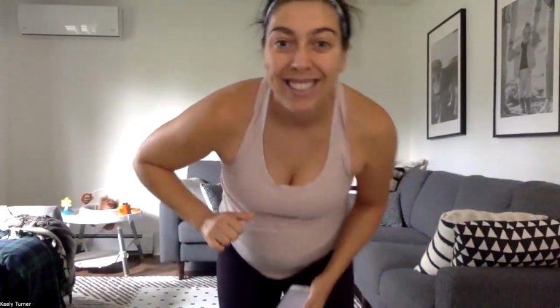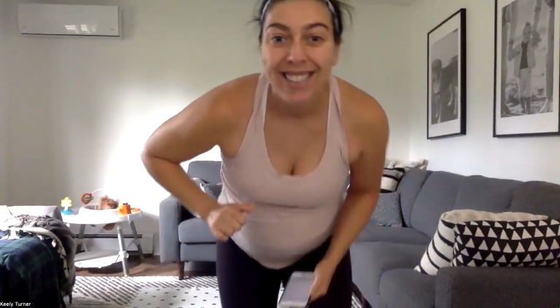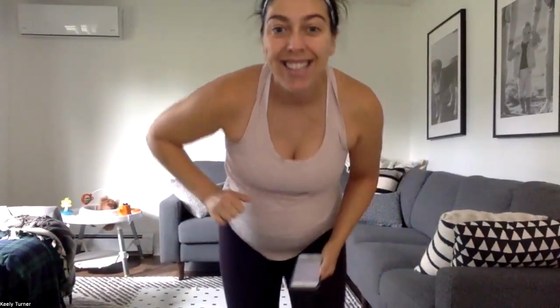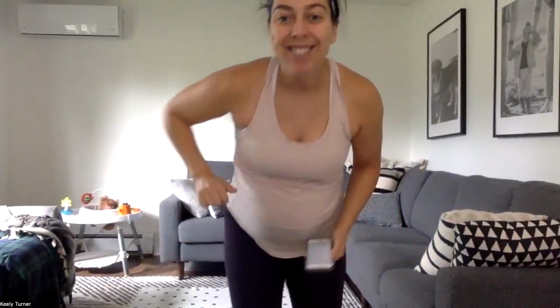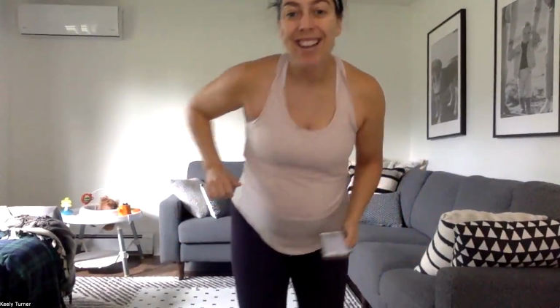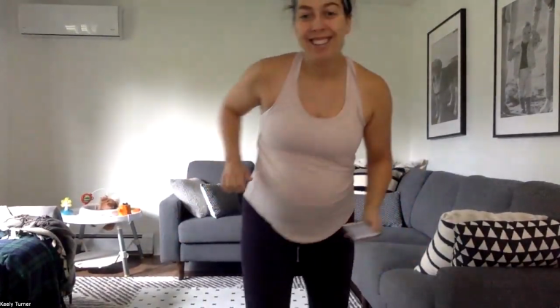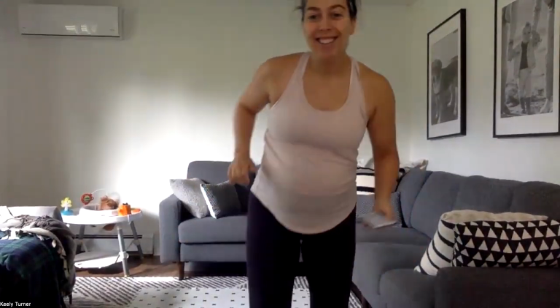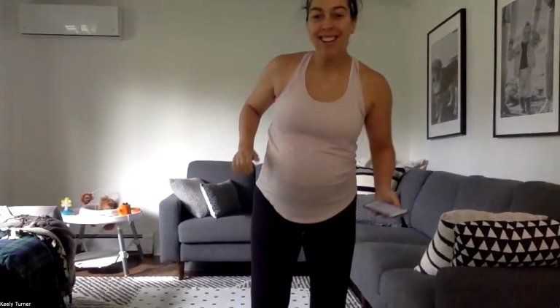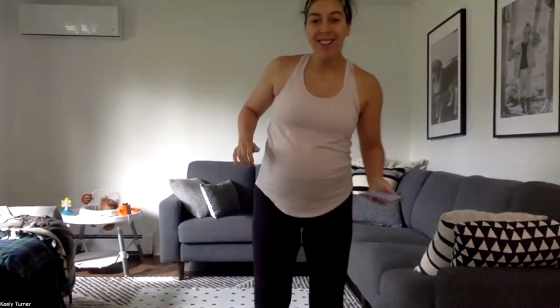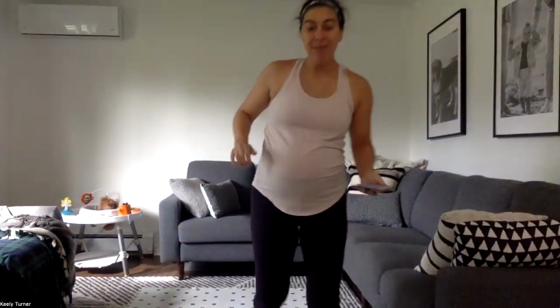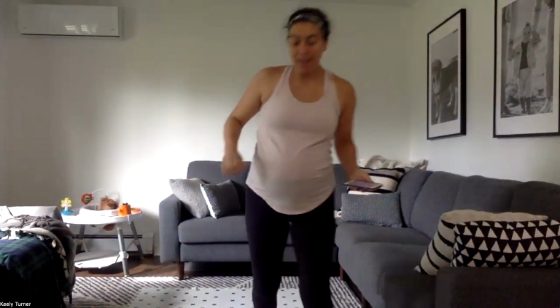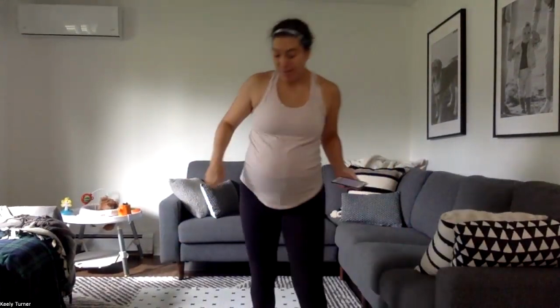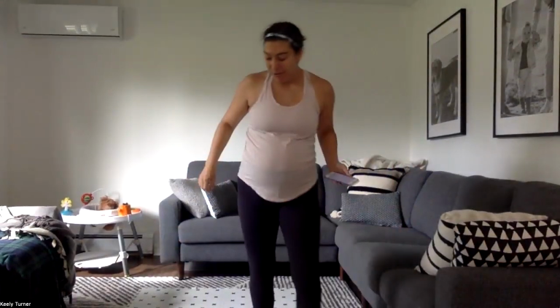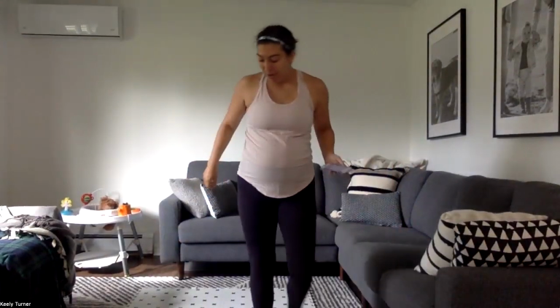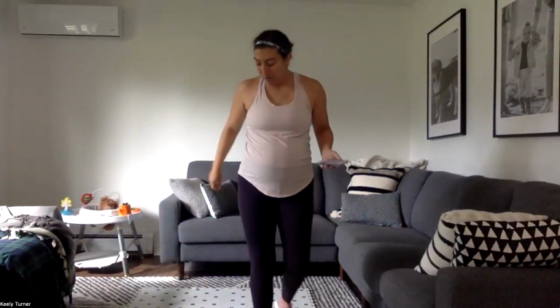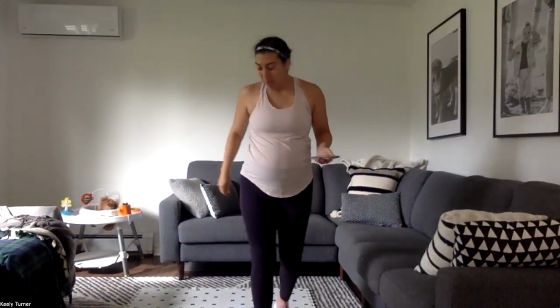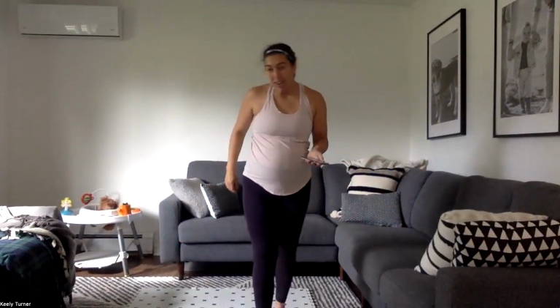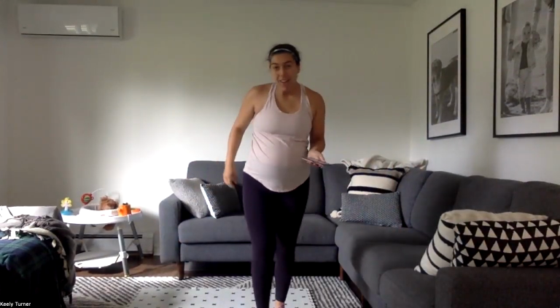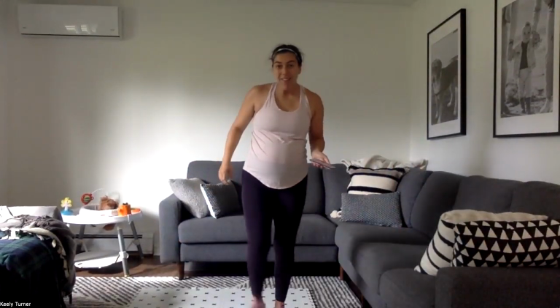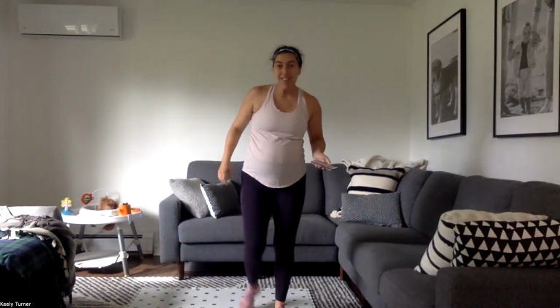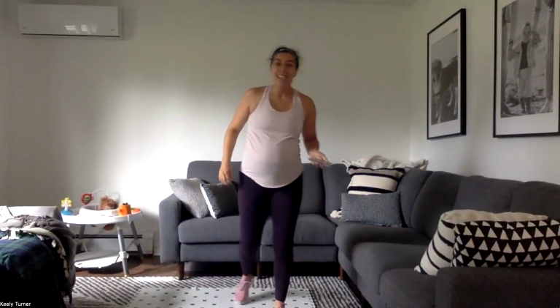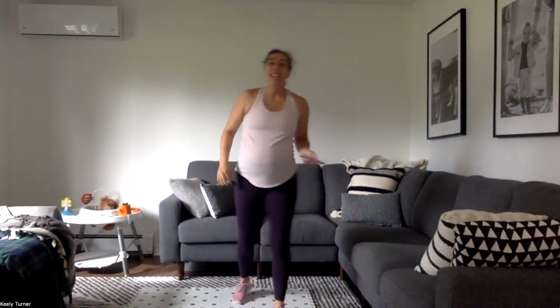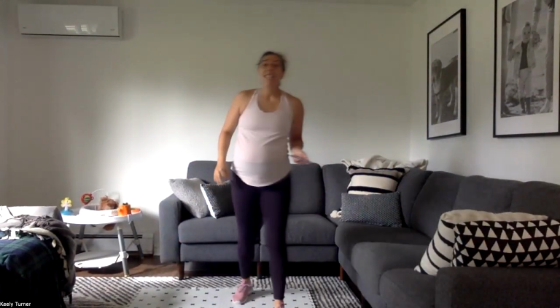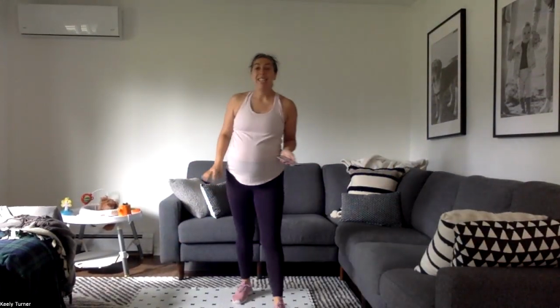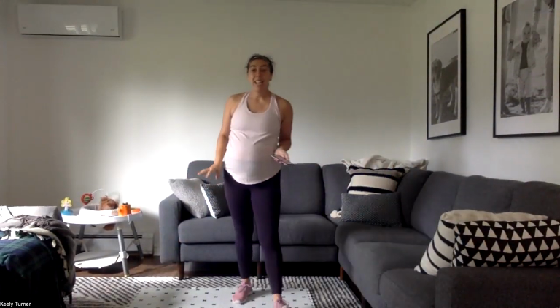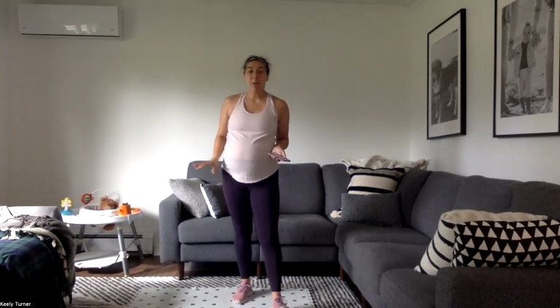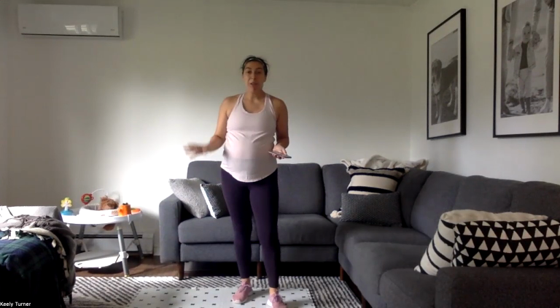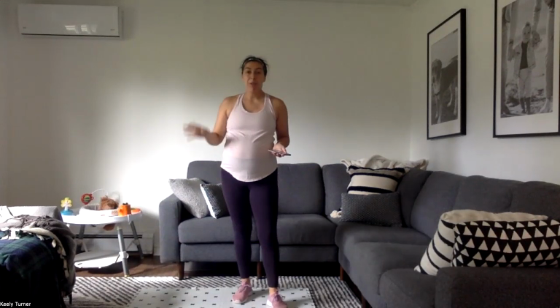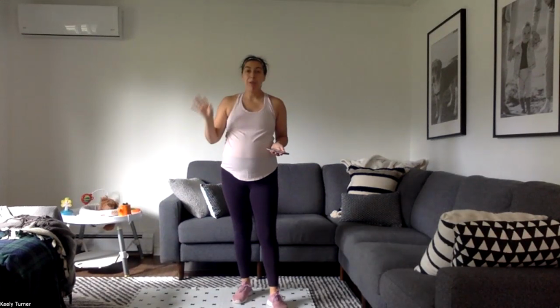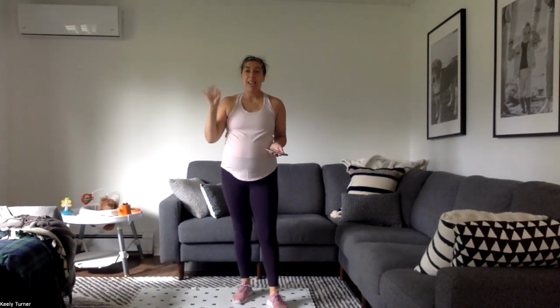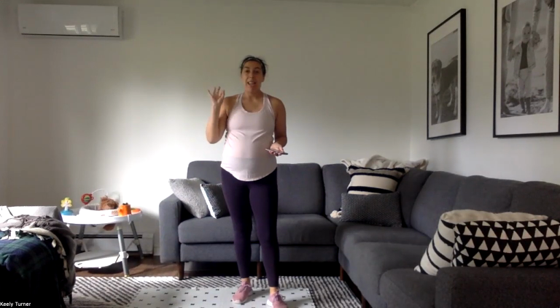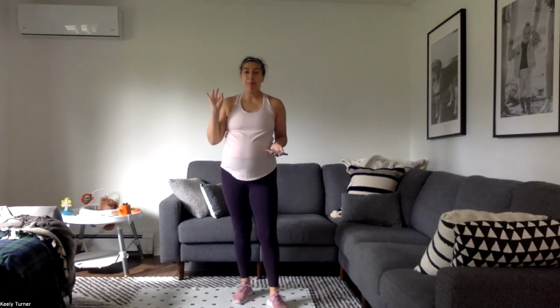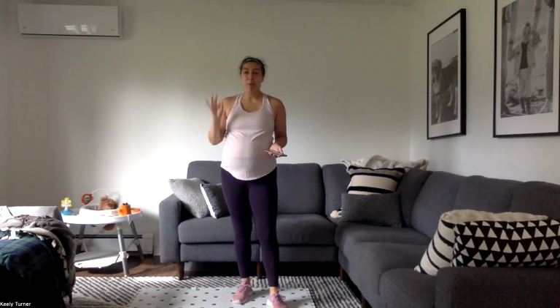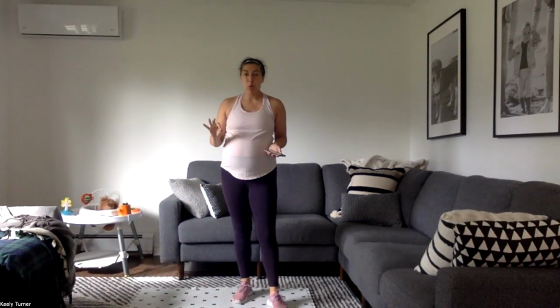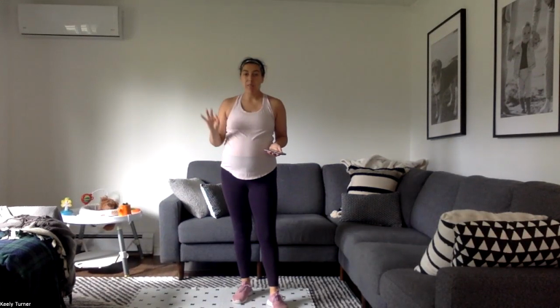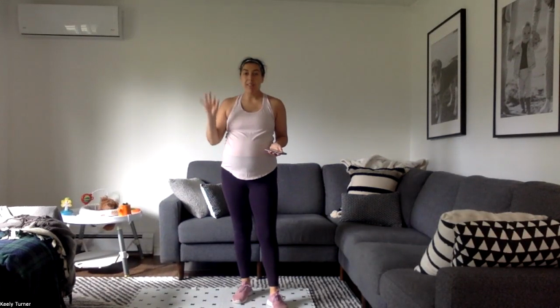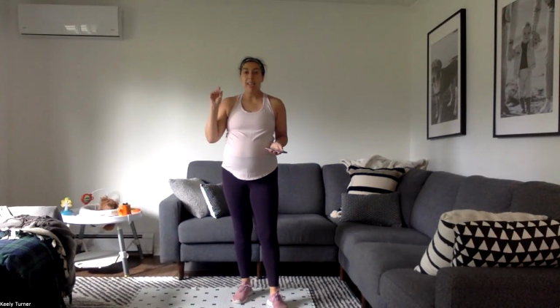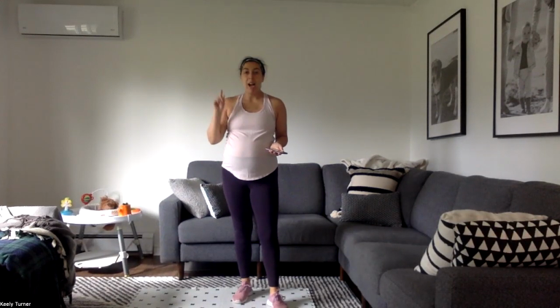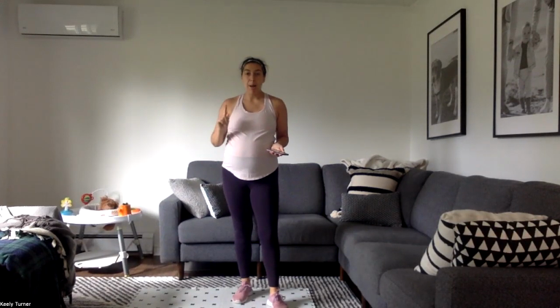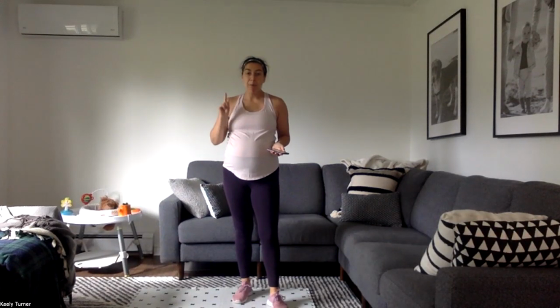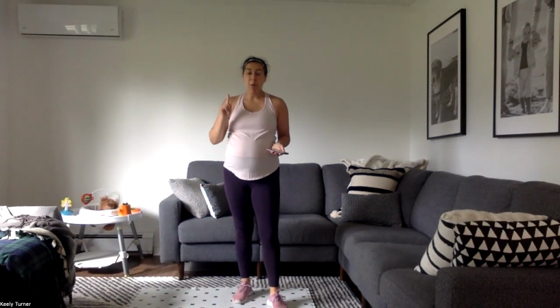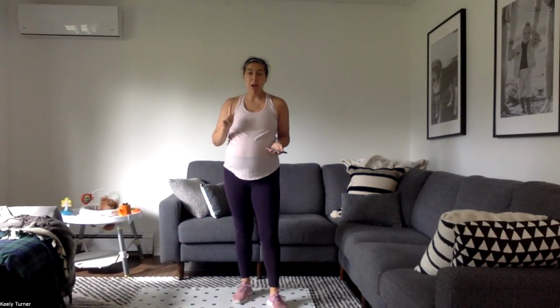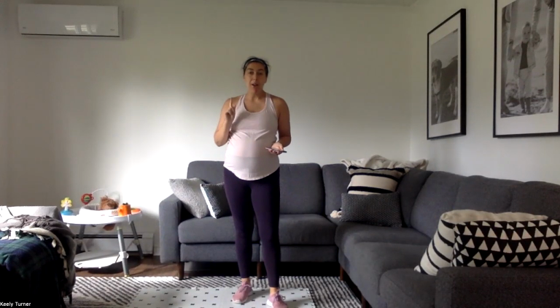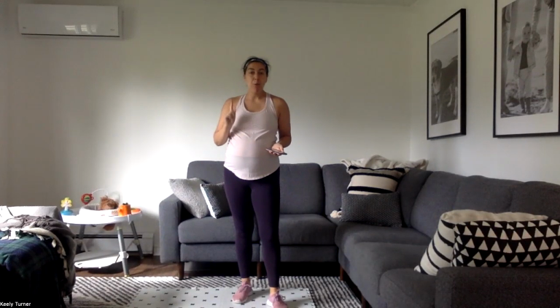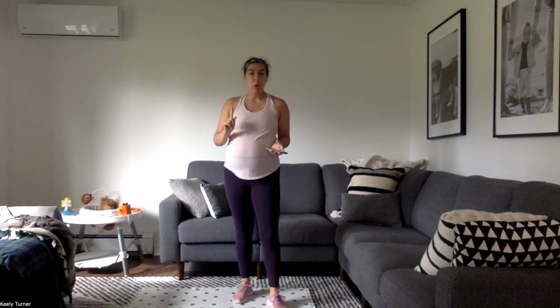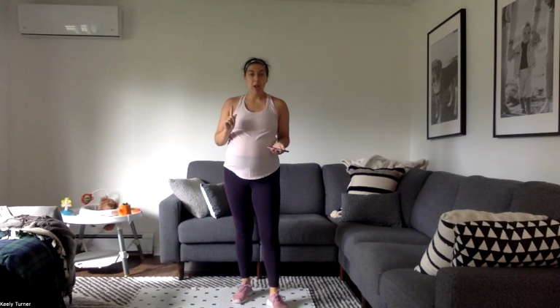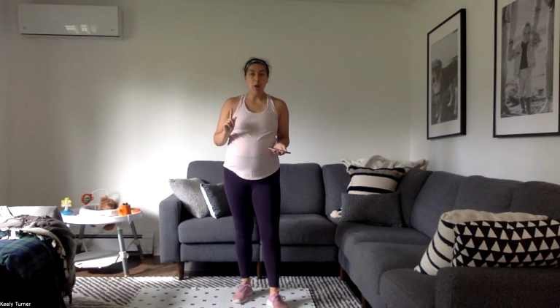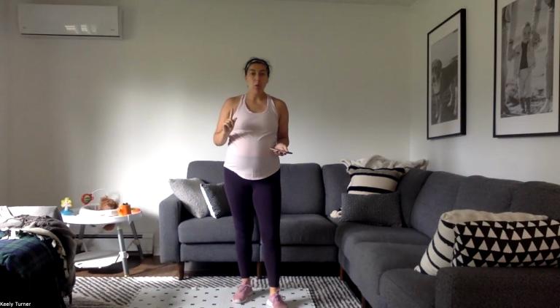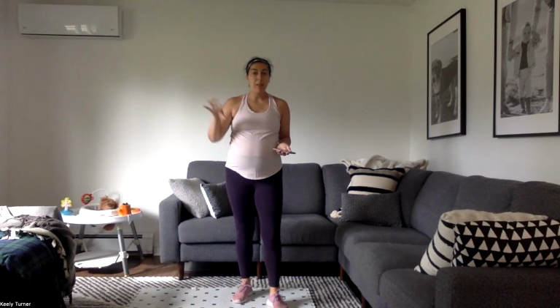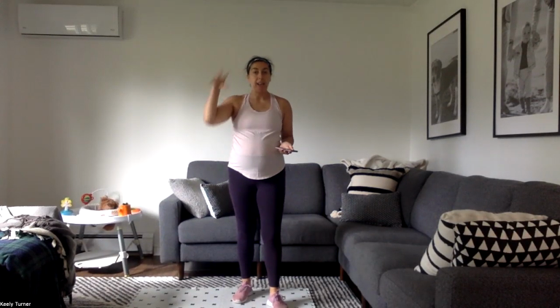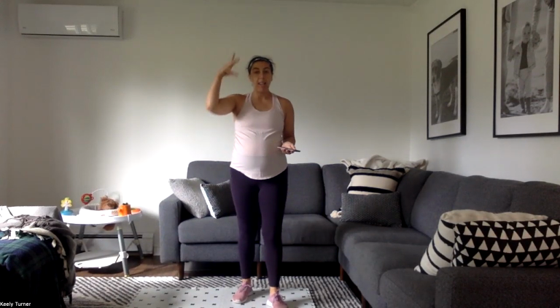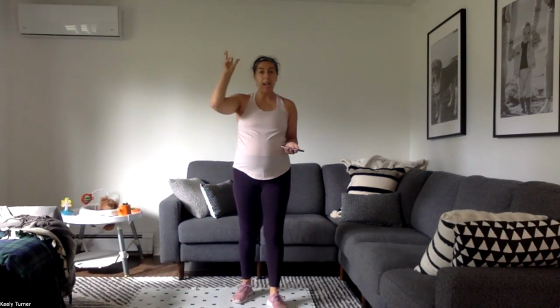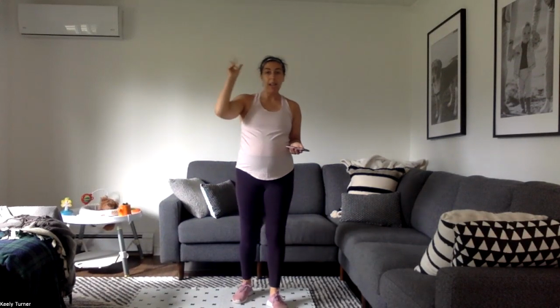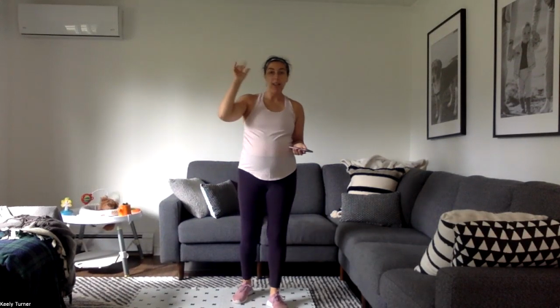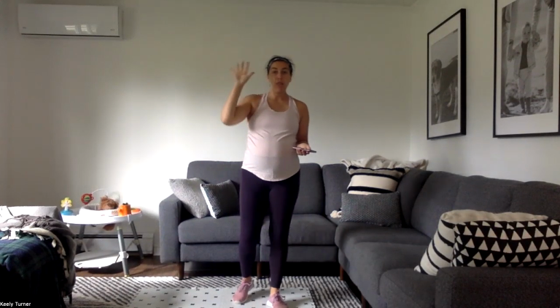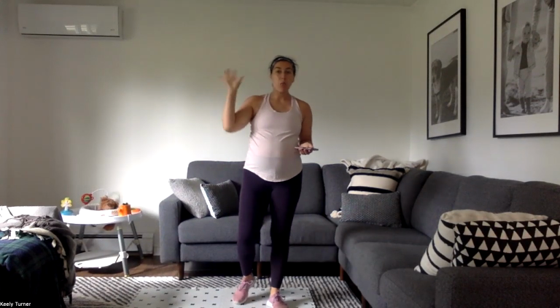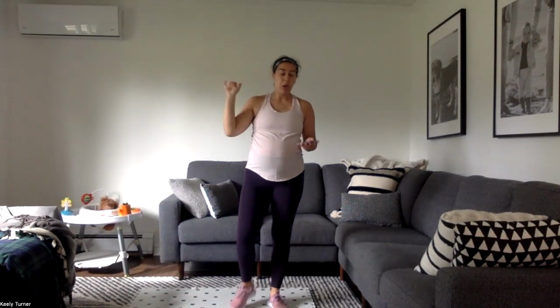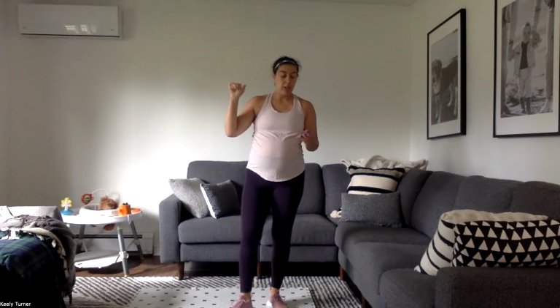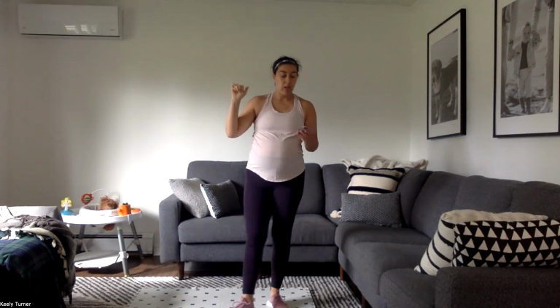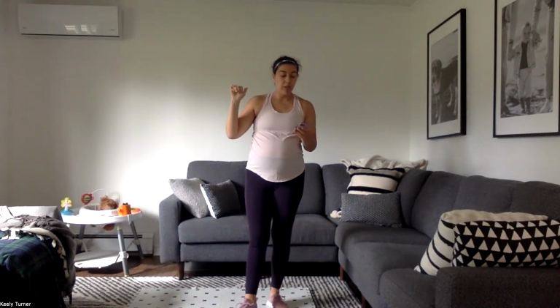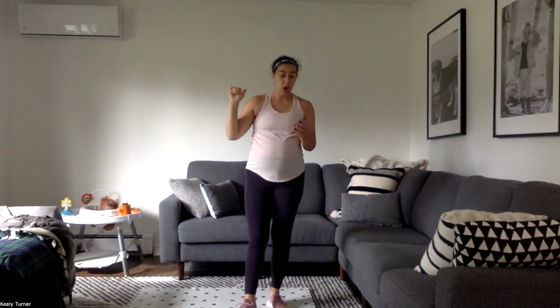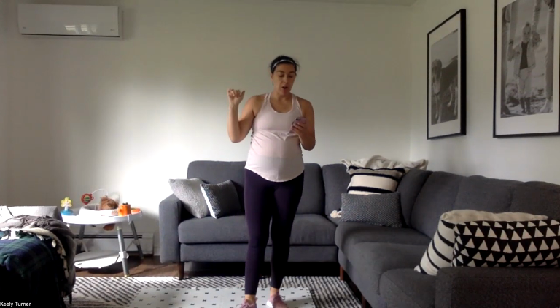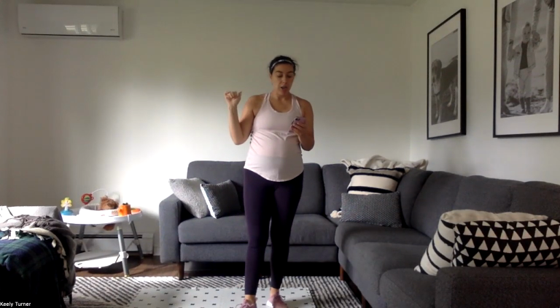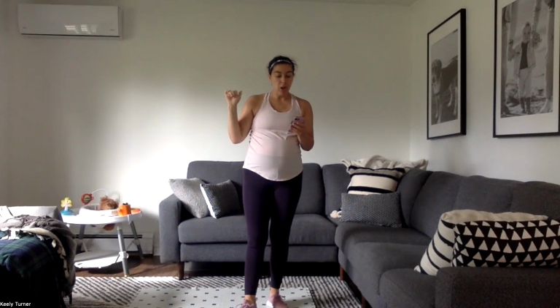Hello, hello, welcome to our workout. Today we are doing a mostly upper body workout with like a sprinkle of cardio.